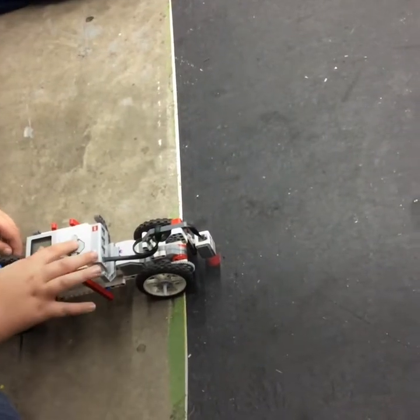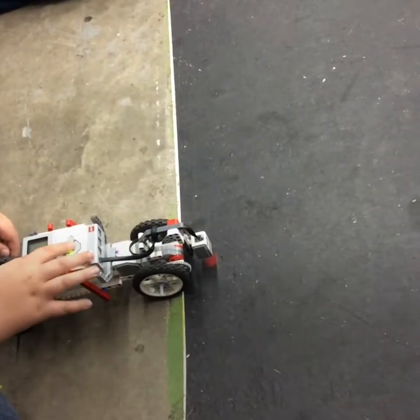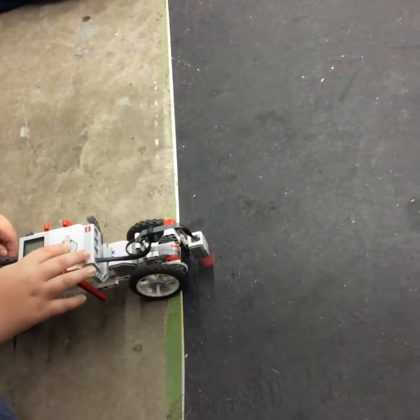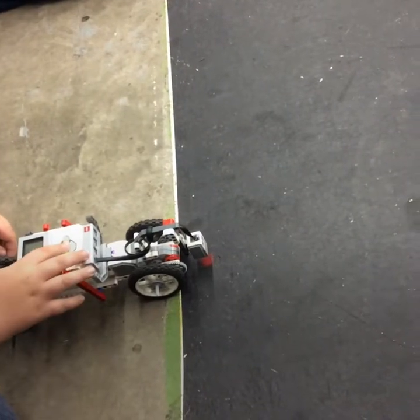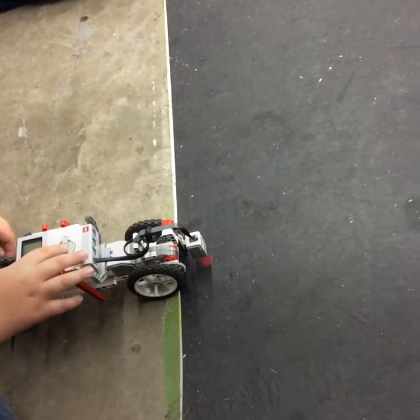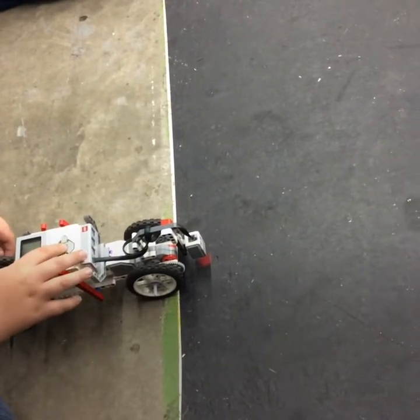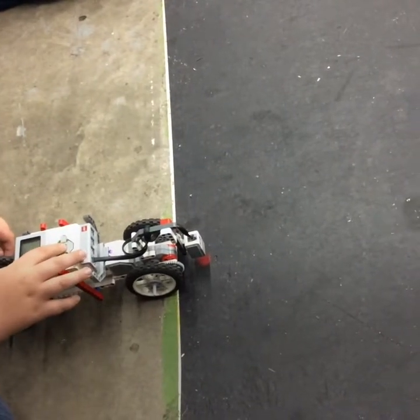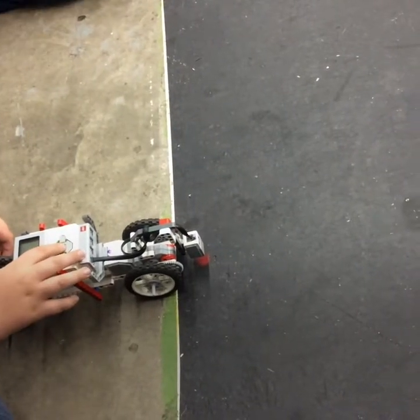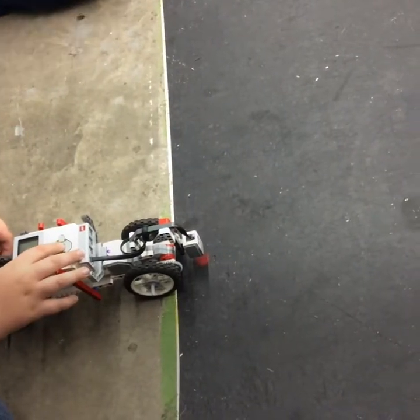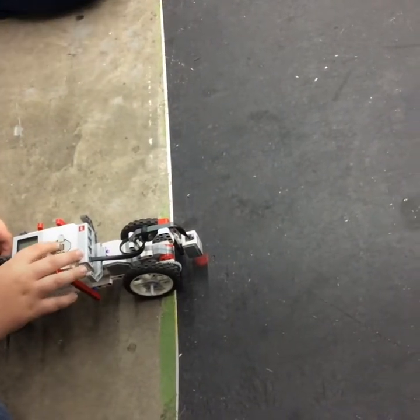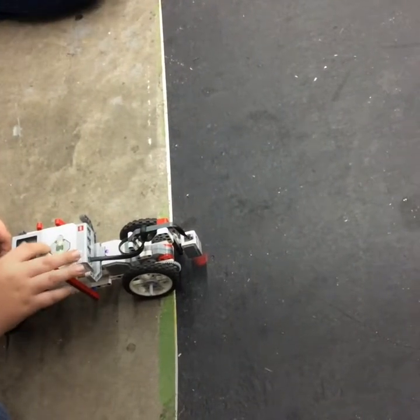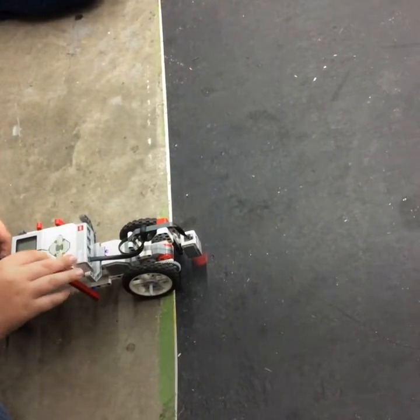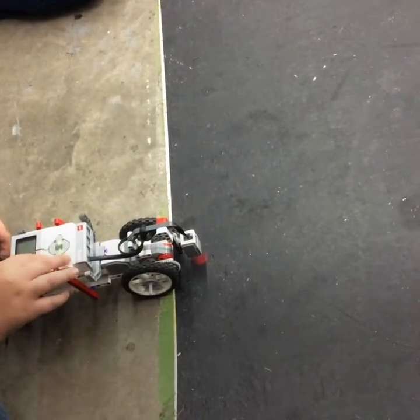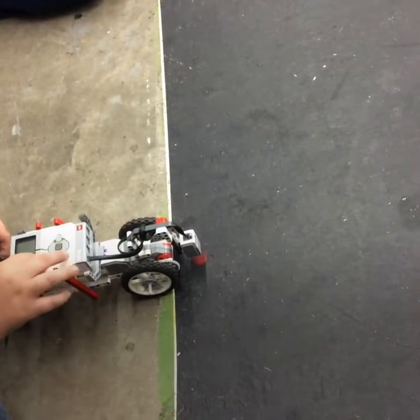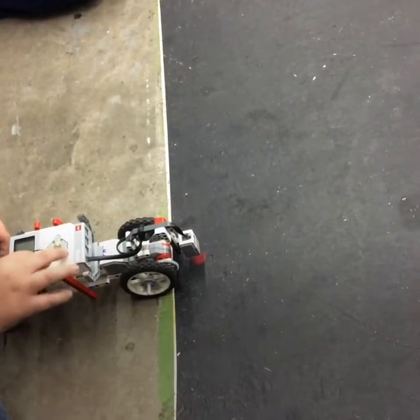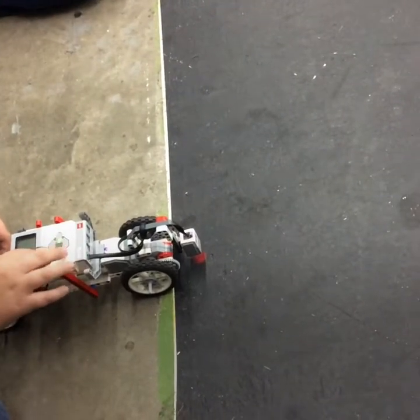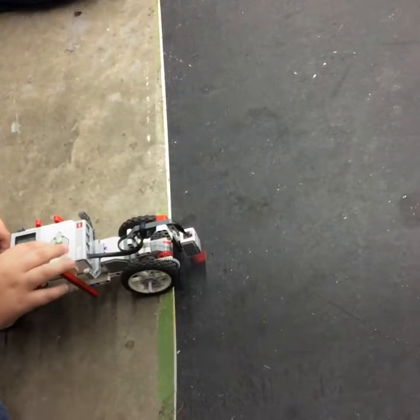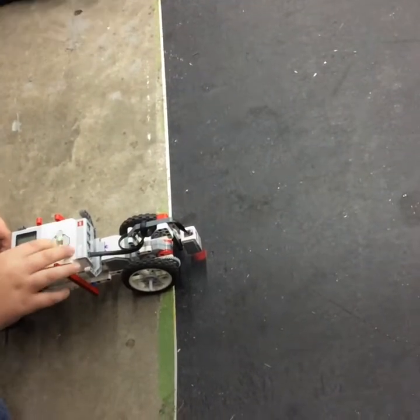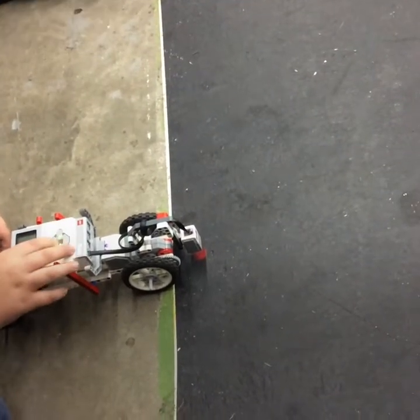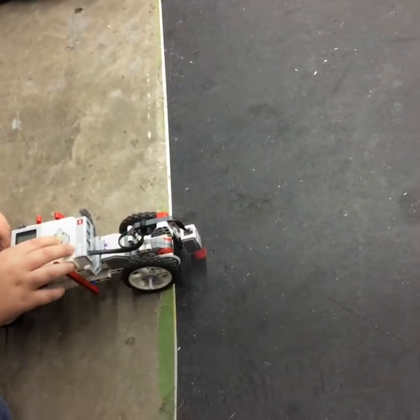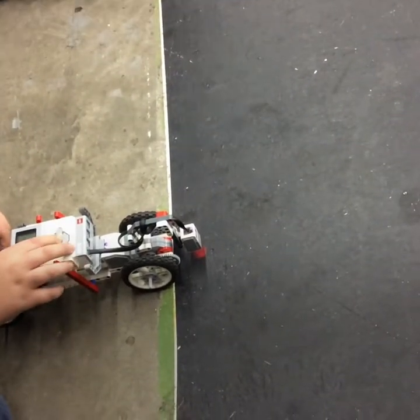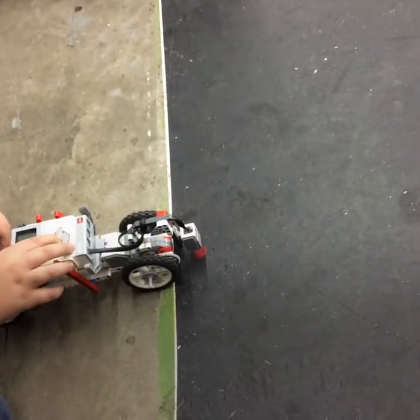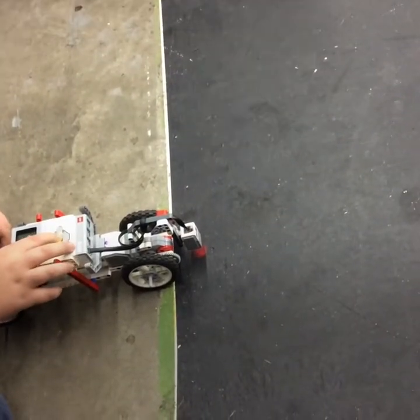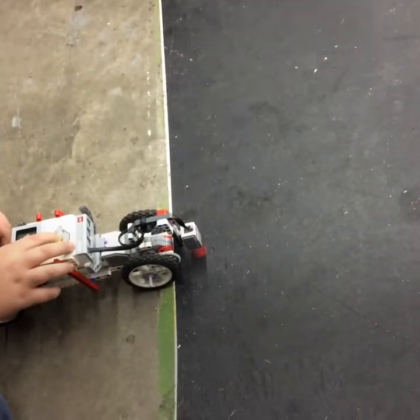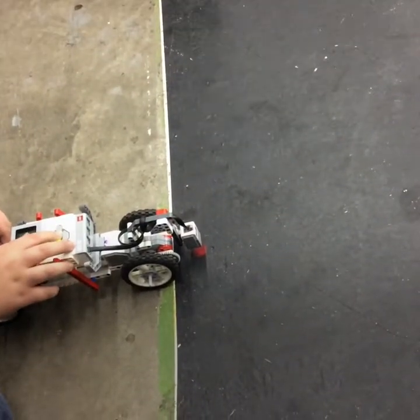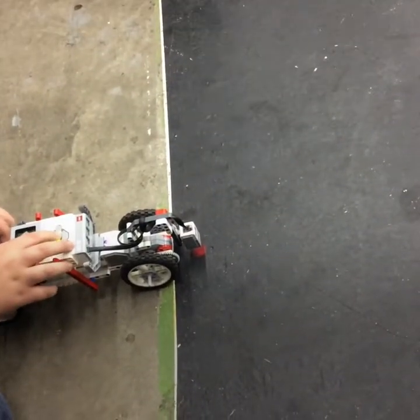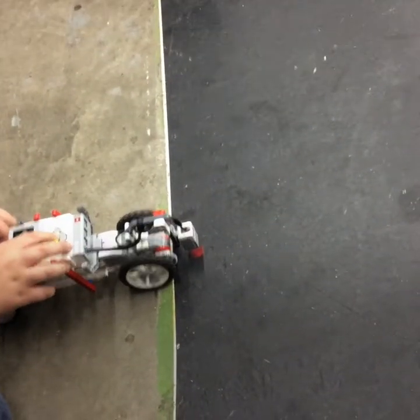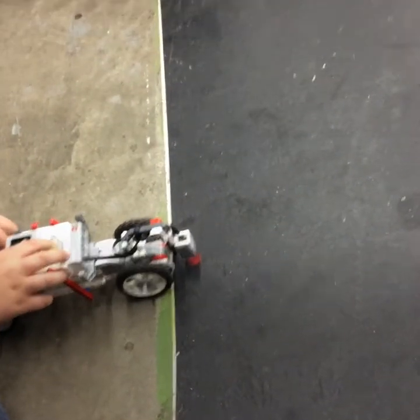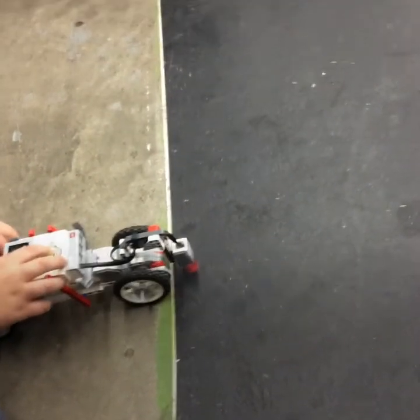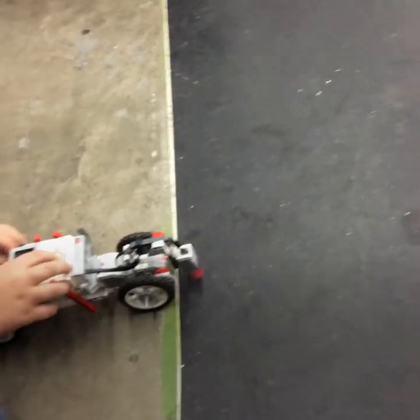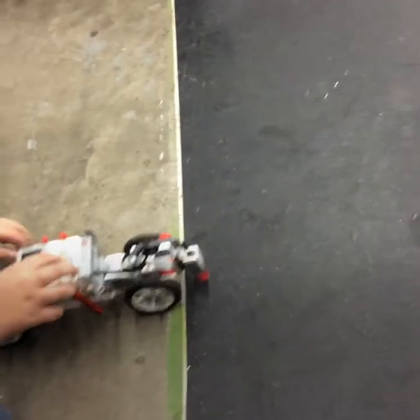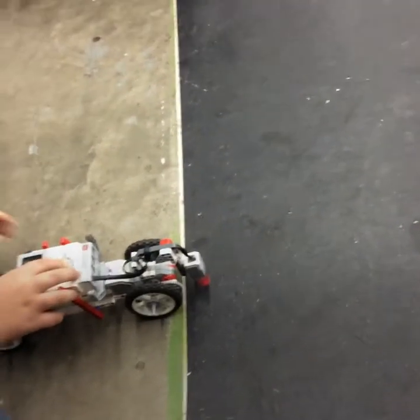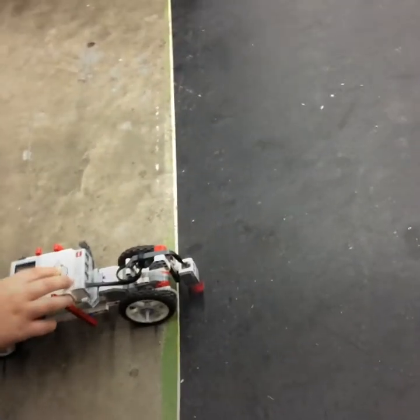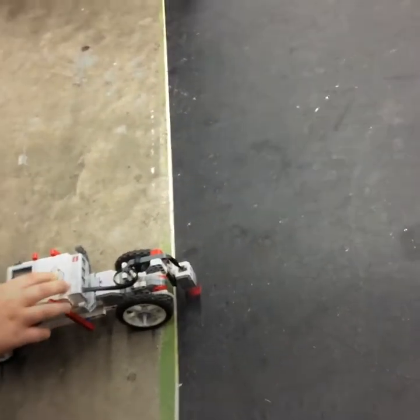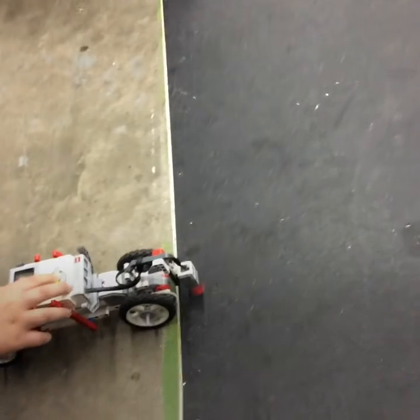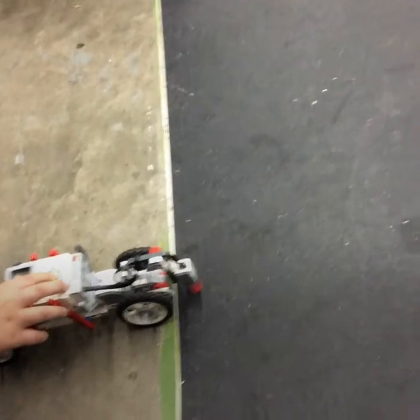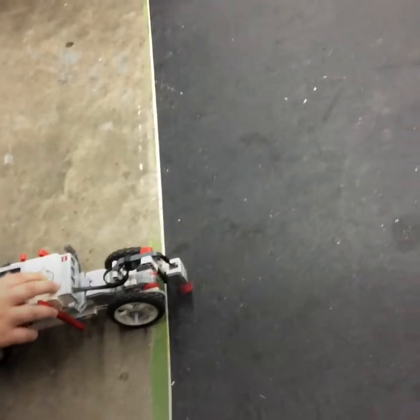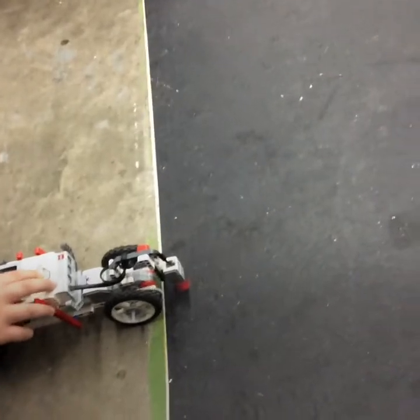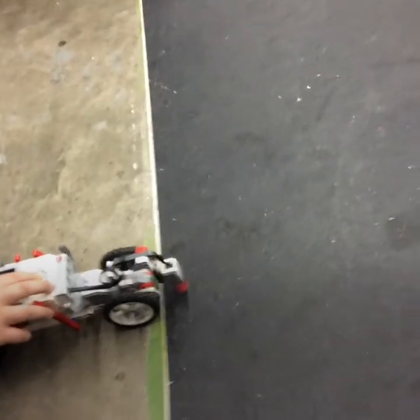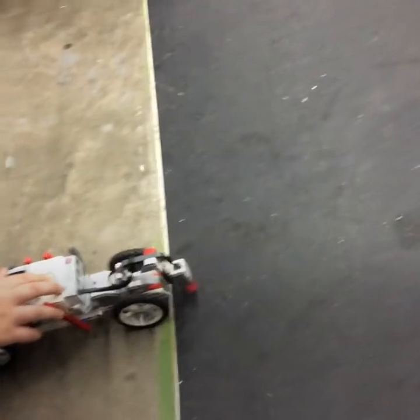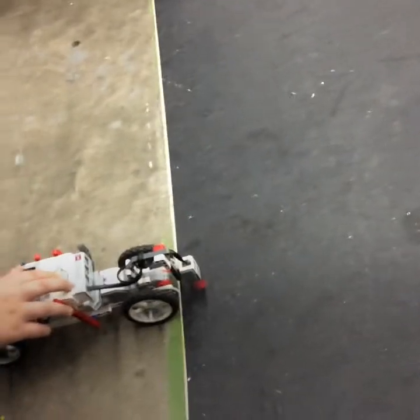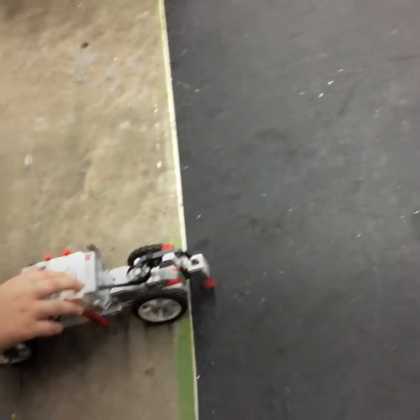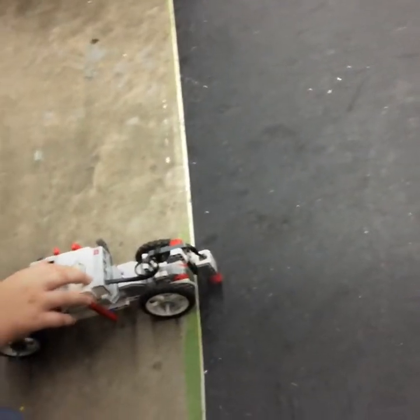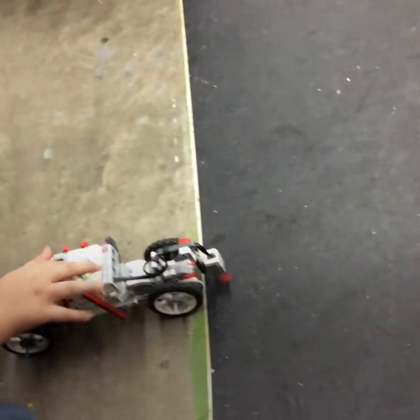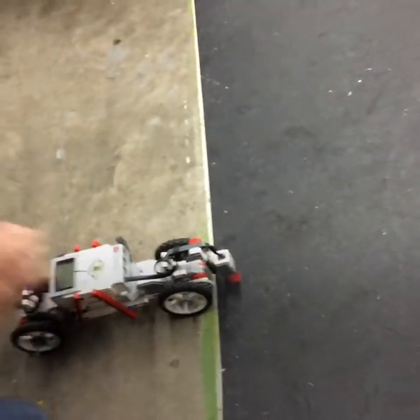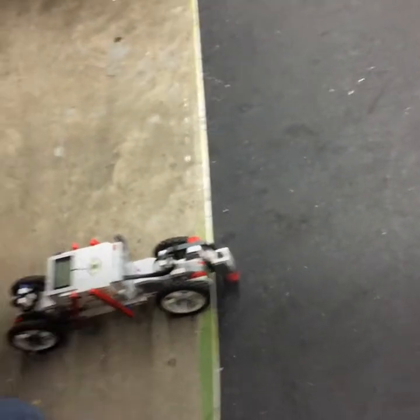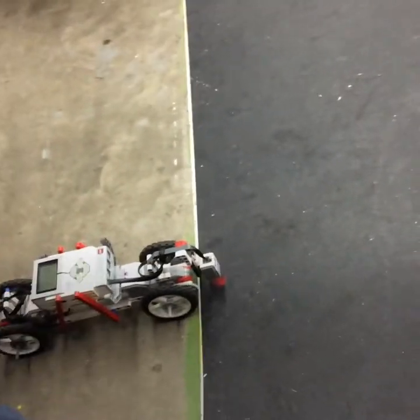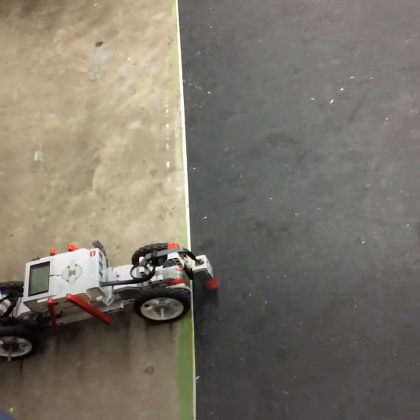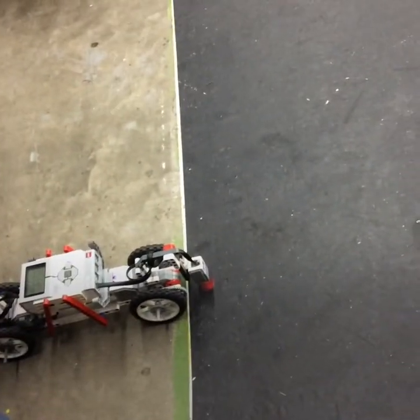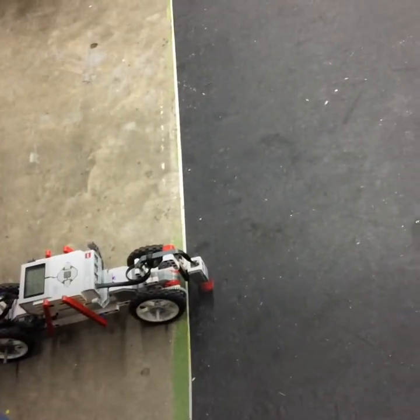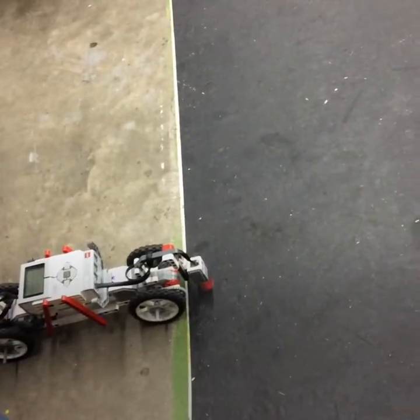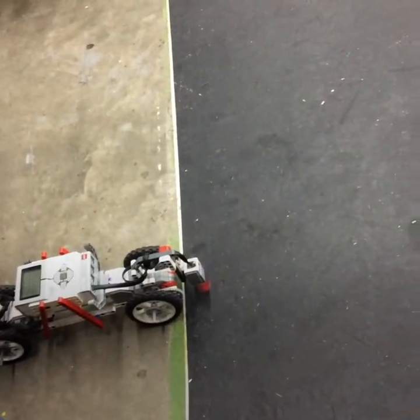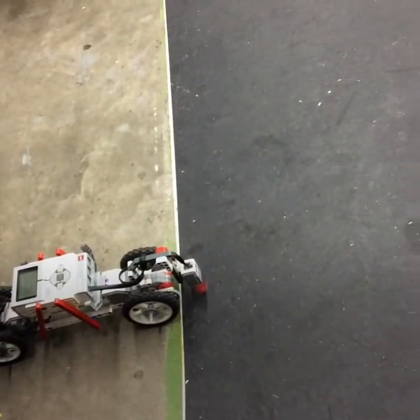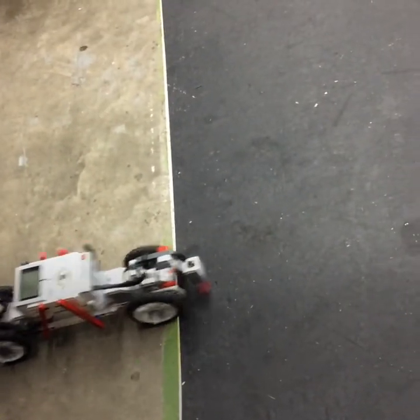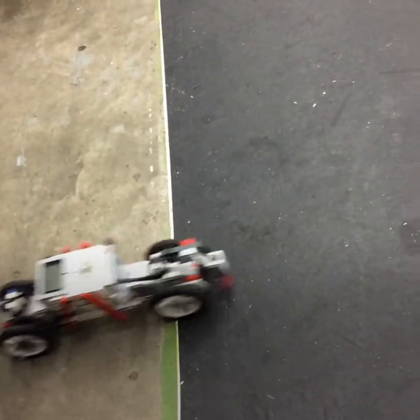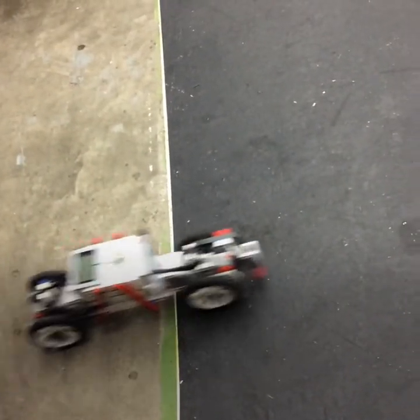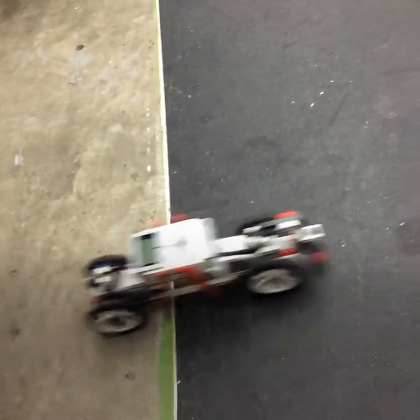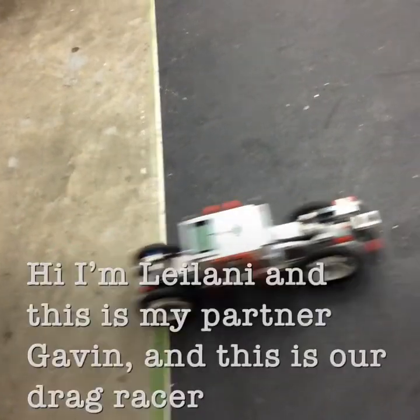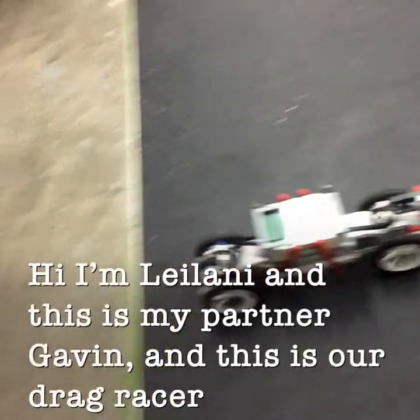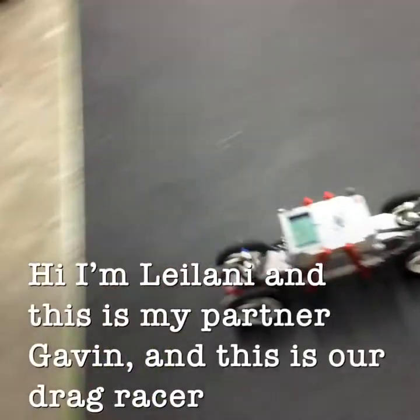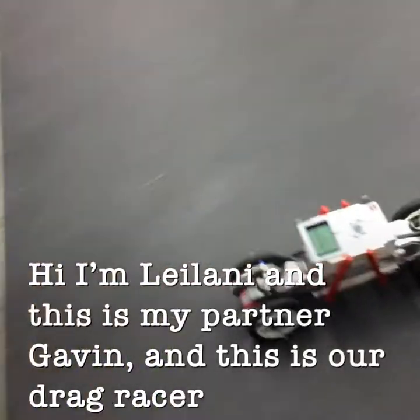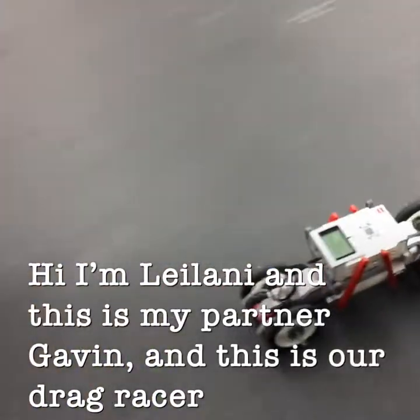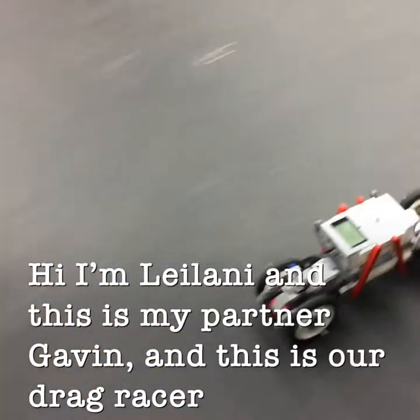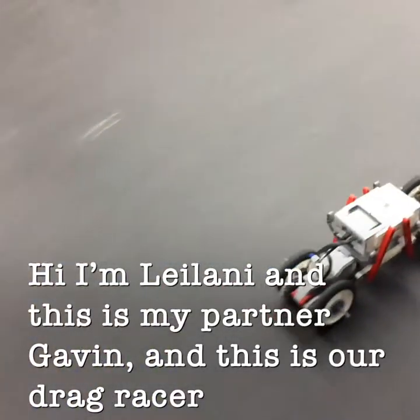Hi, I'm Elani and this is my partner, Gavin, and this is our drag racer.